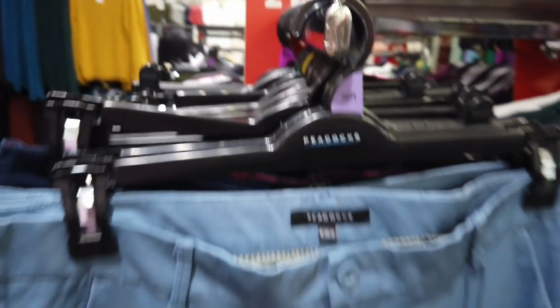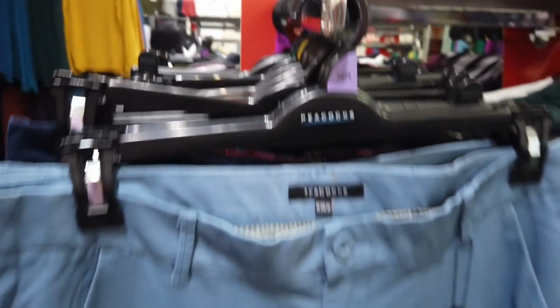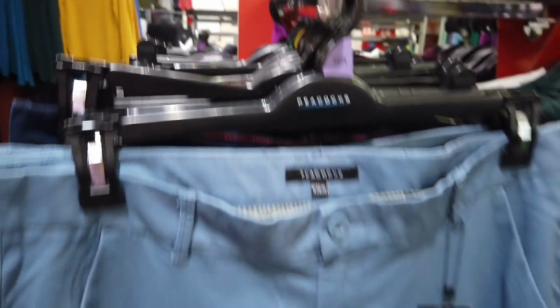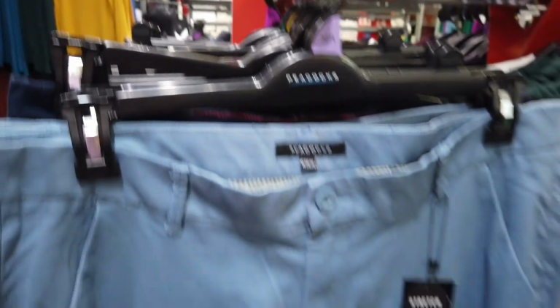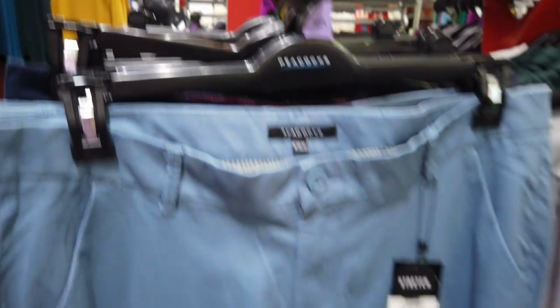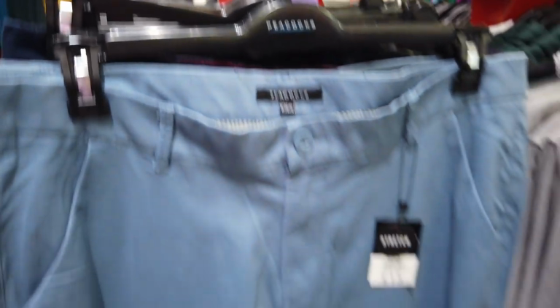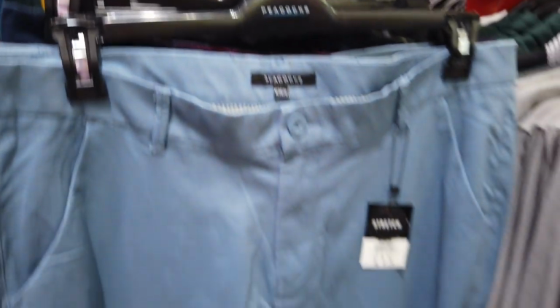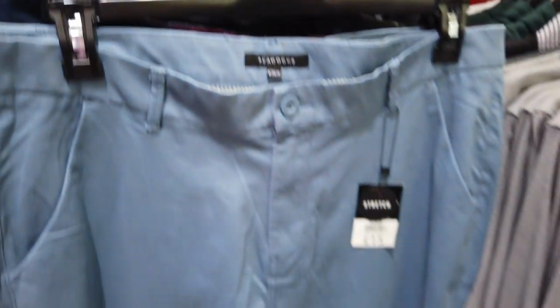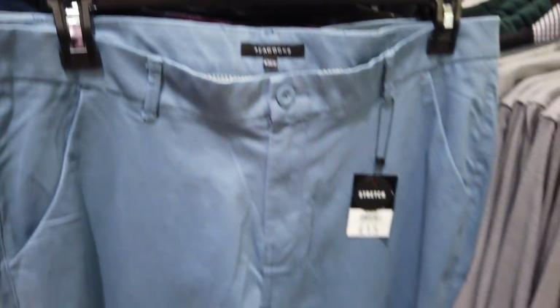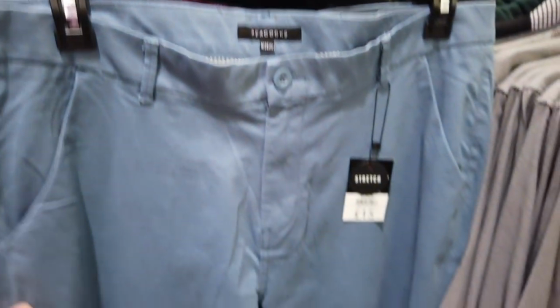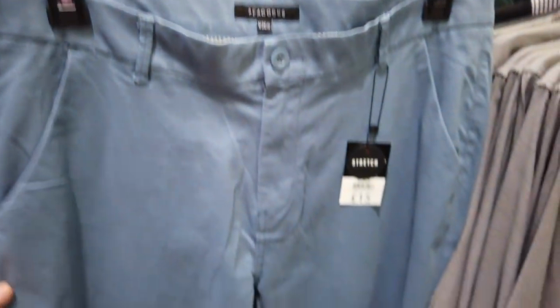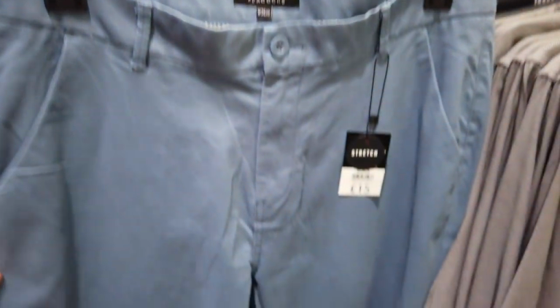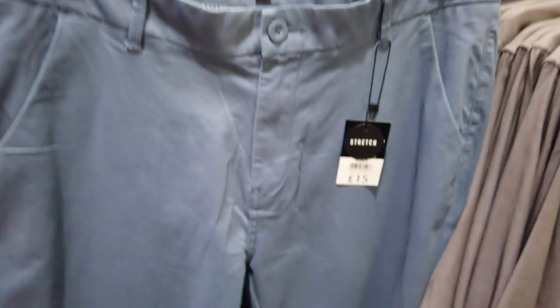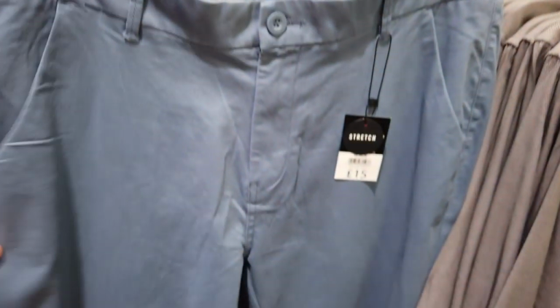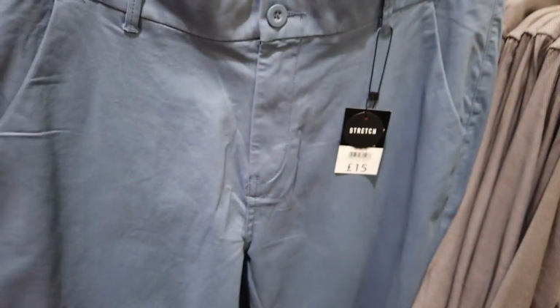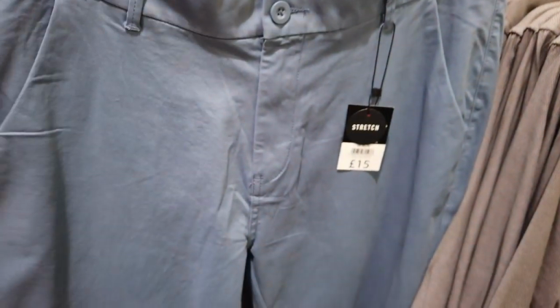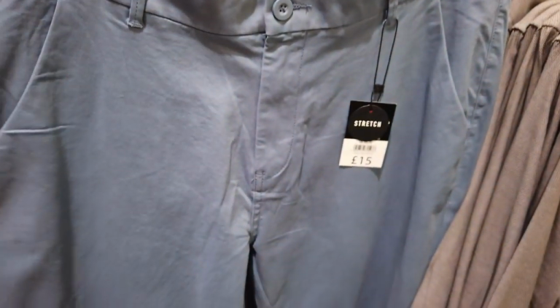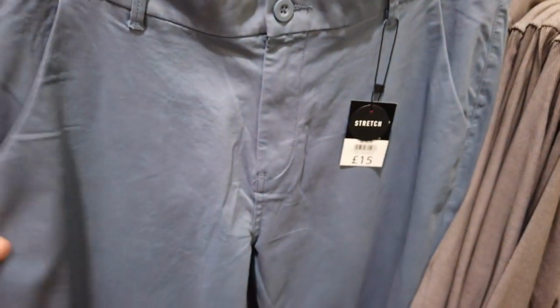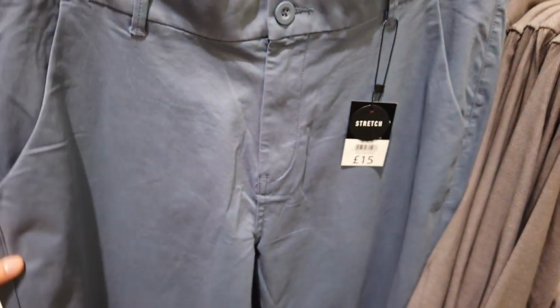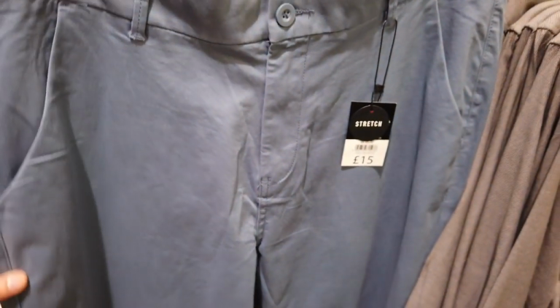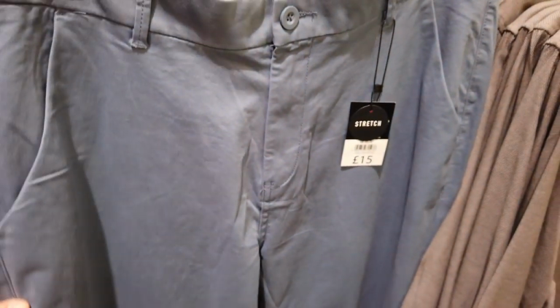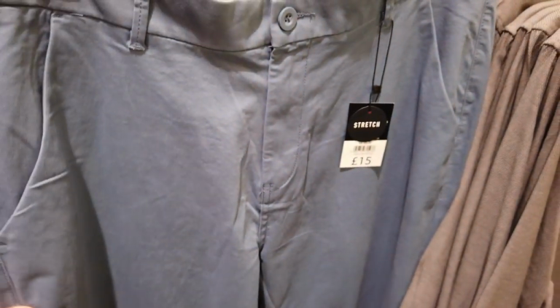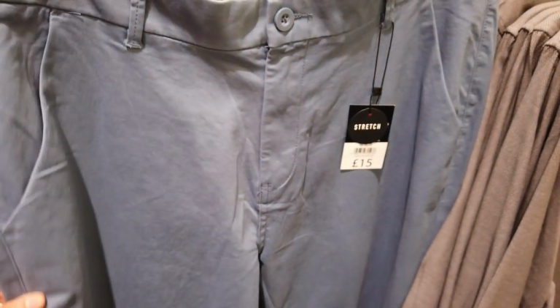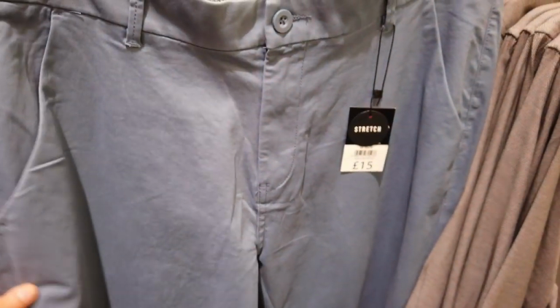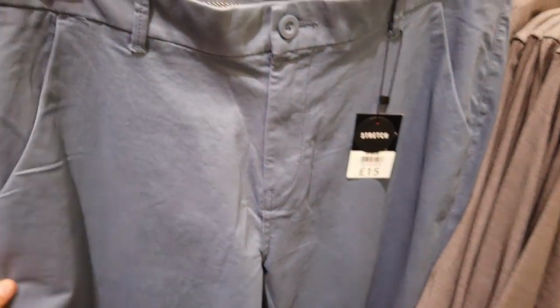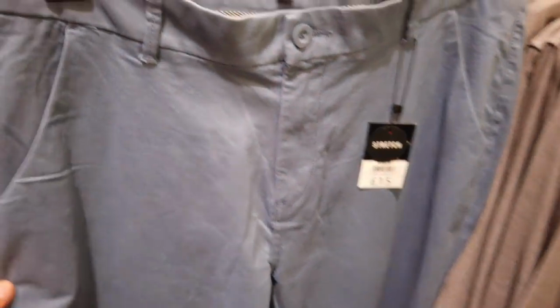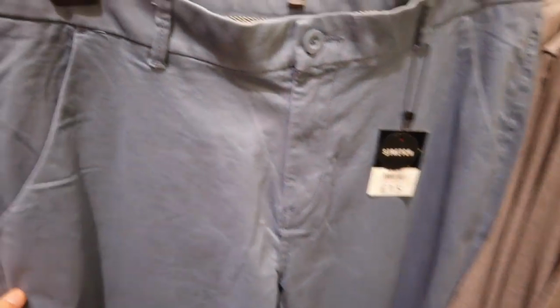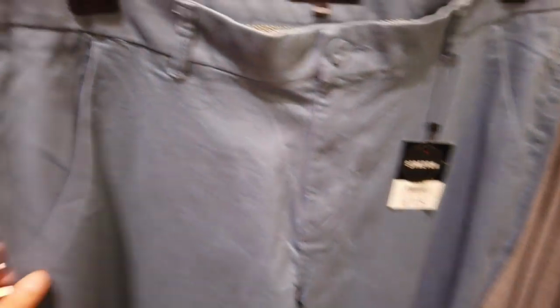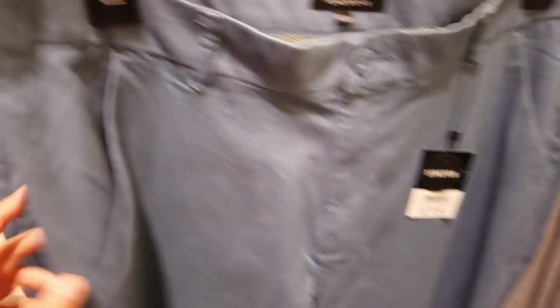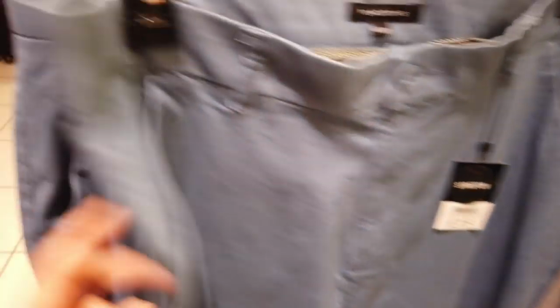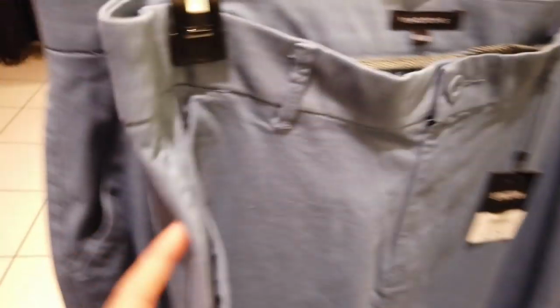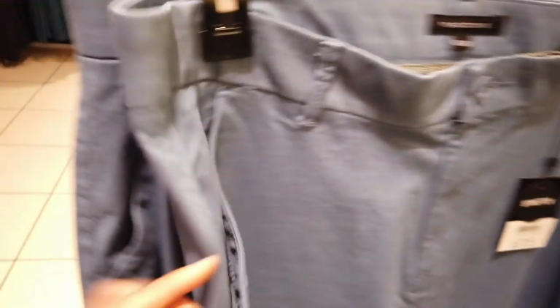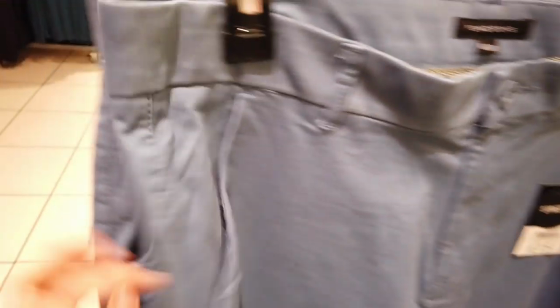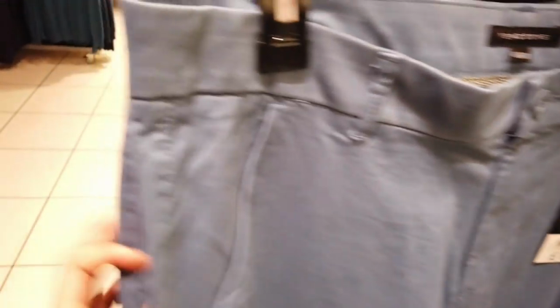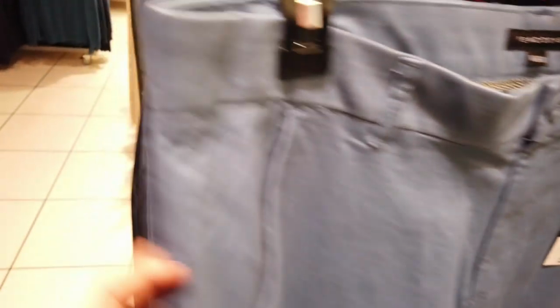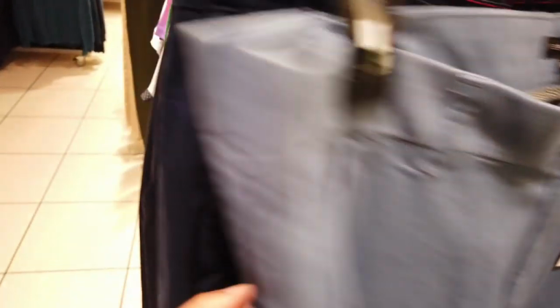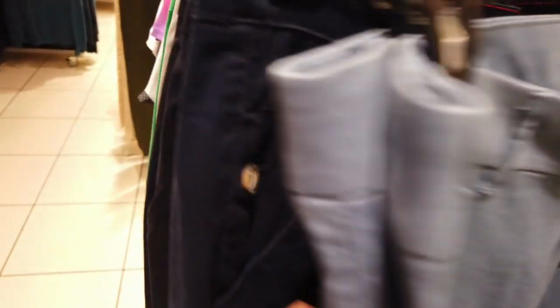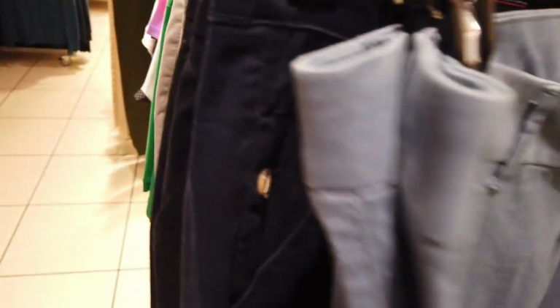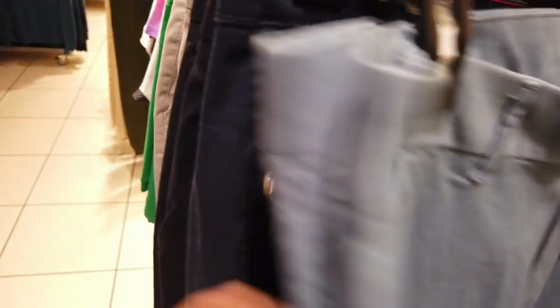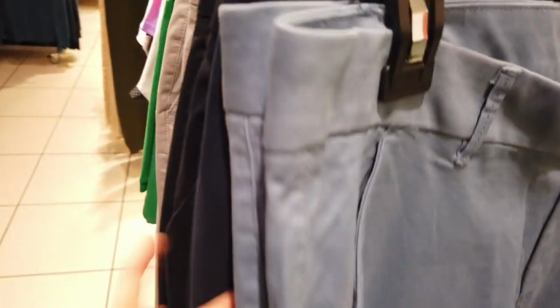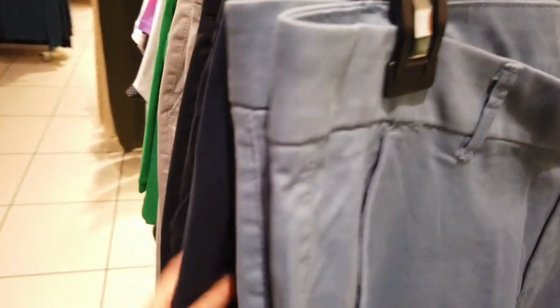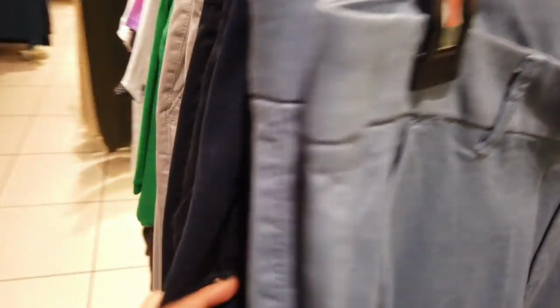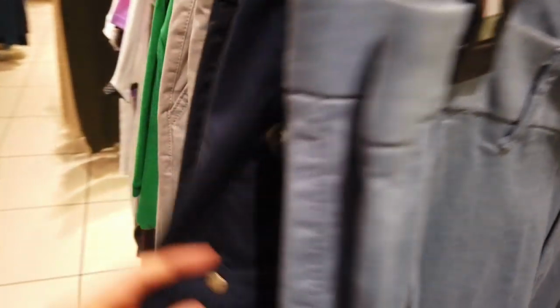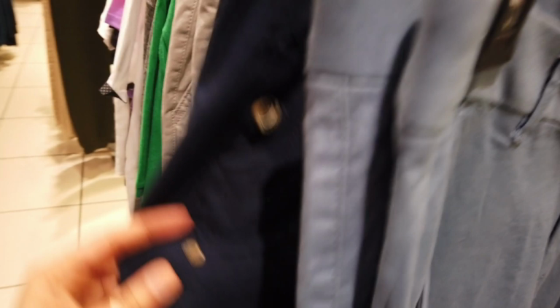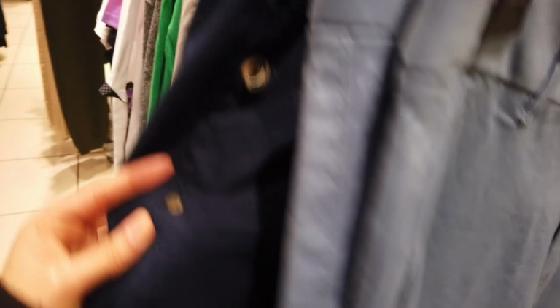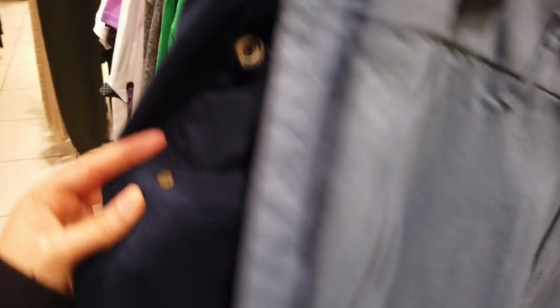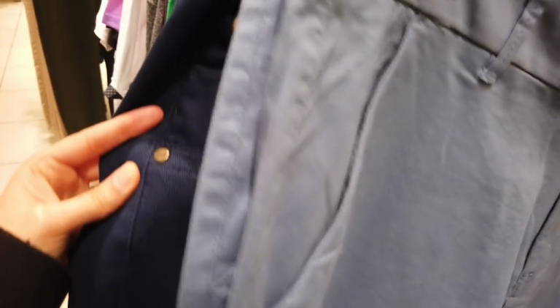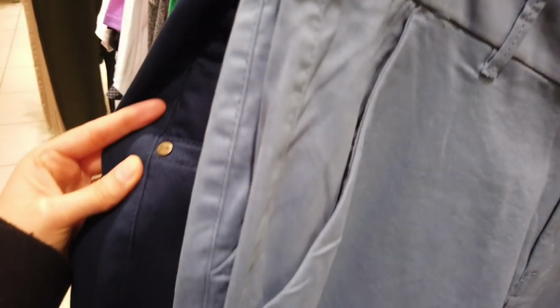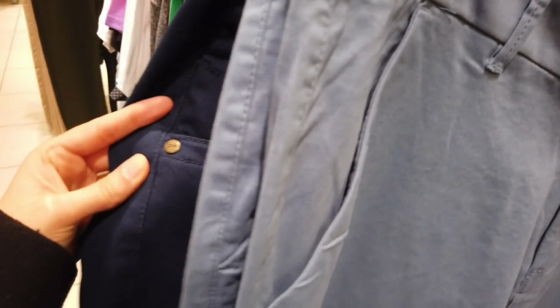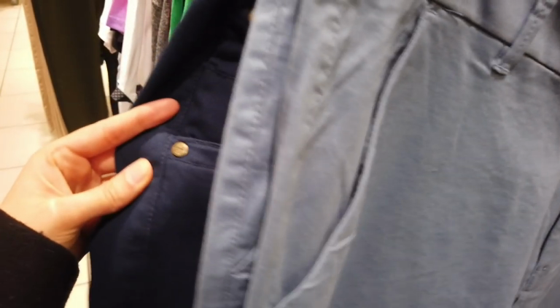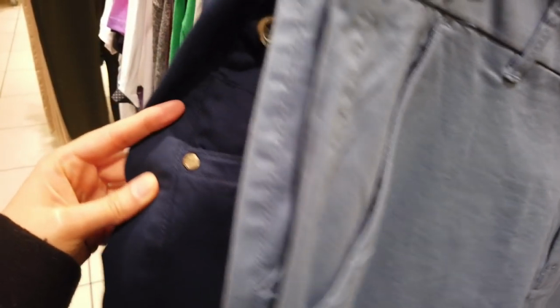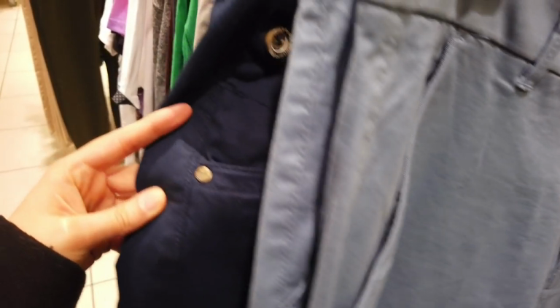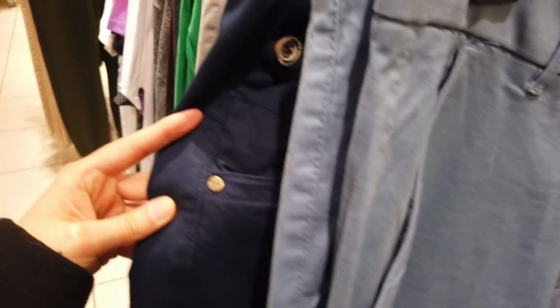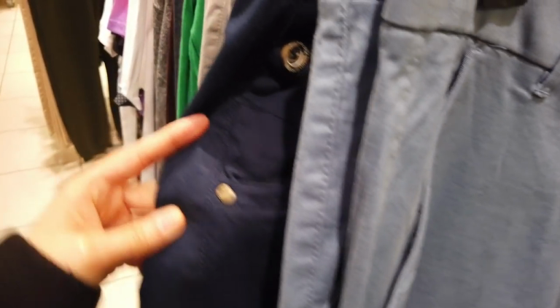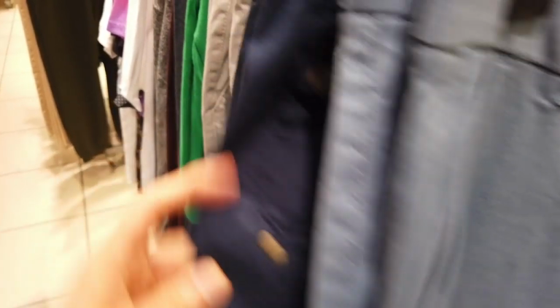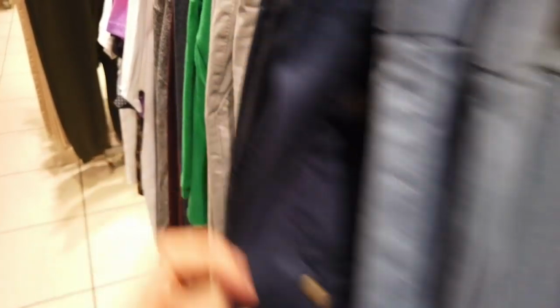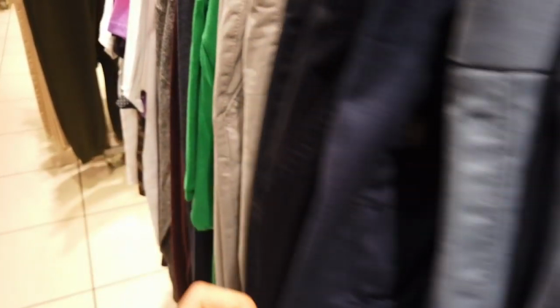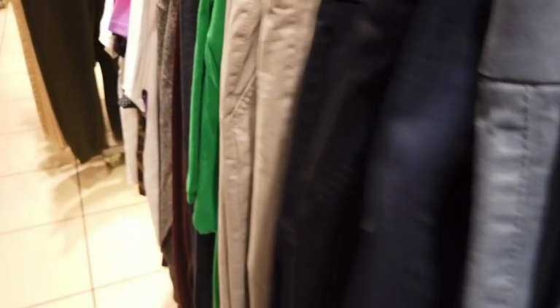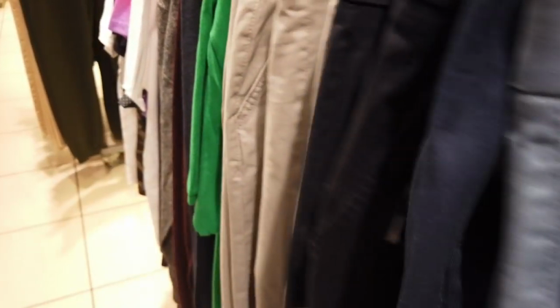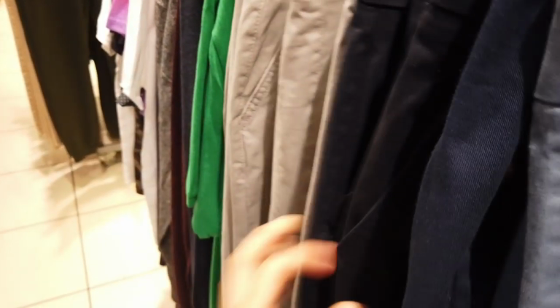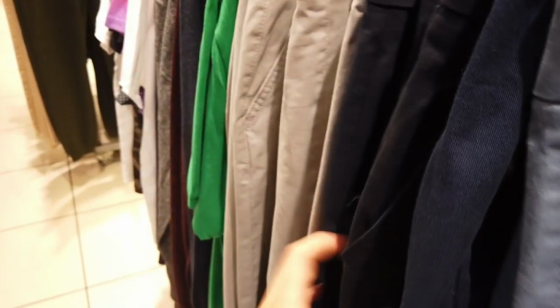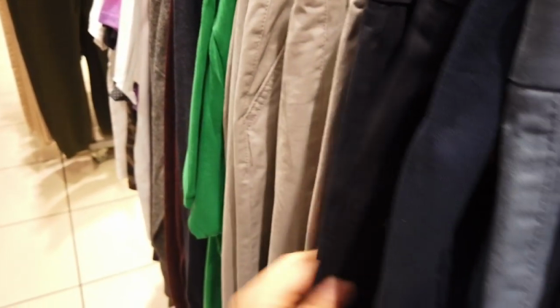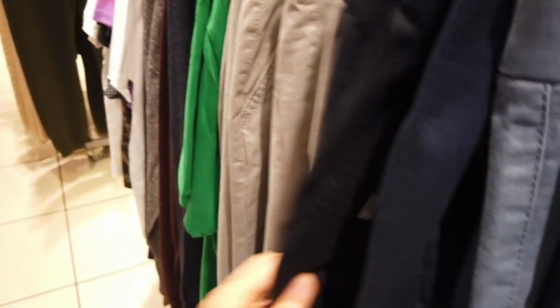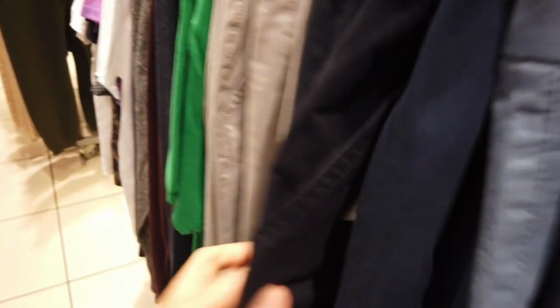These are the chinos that you can get your hands on — they're reduced to £10, they were £15, and they come in different colours.